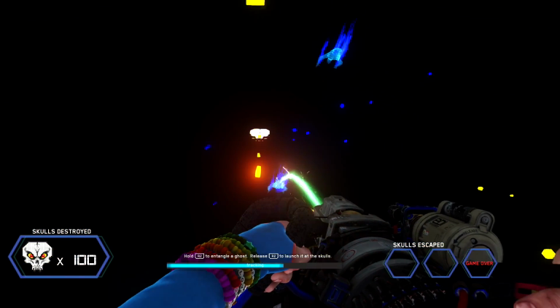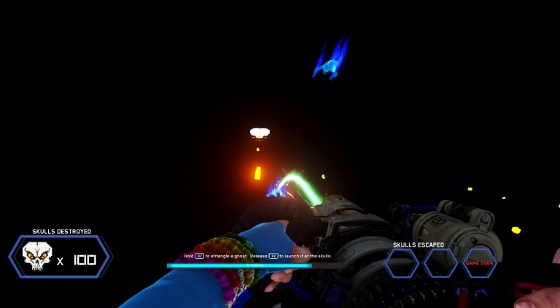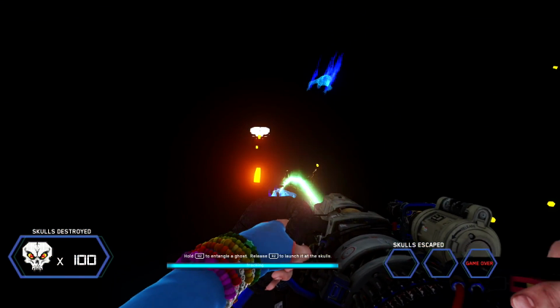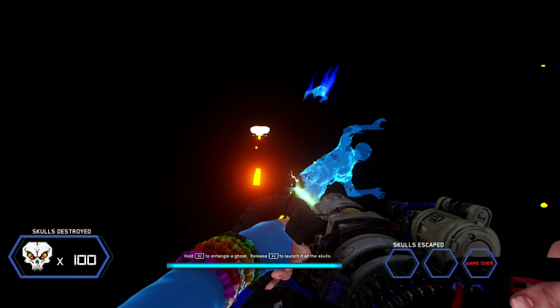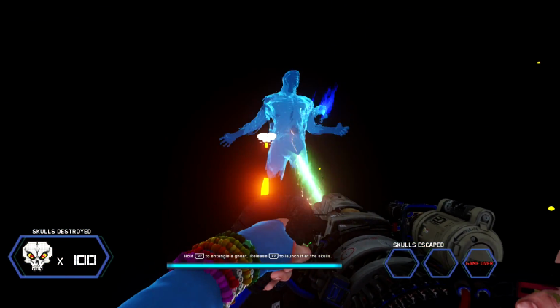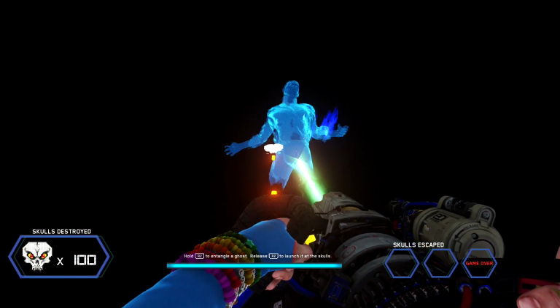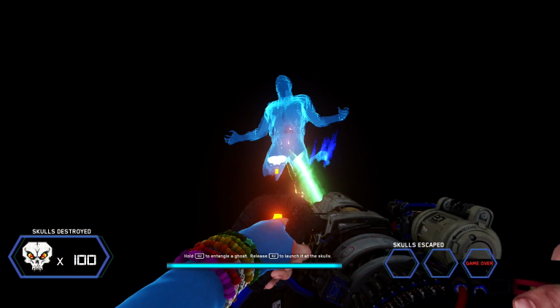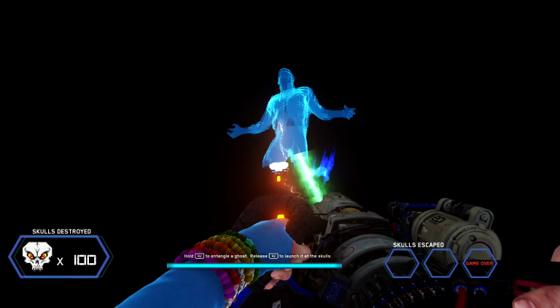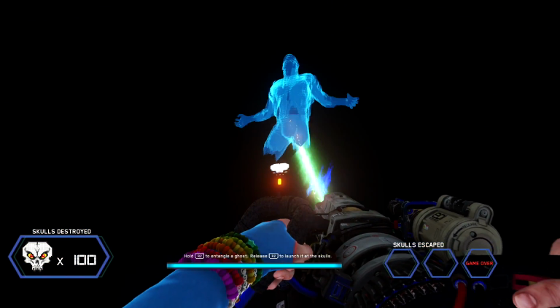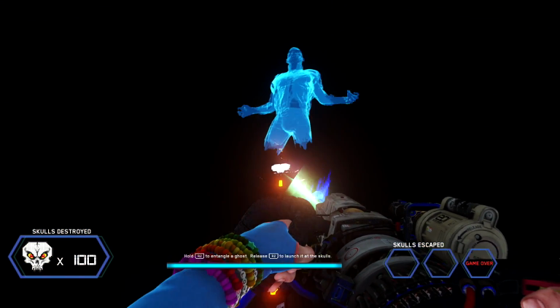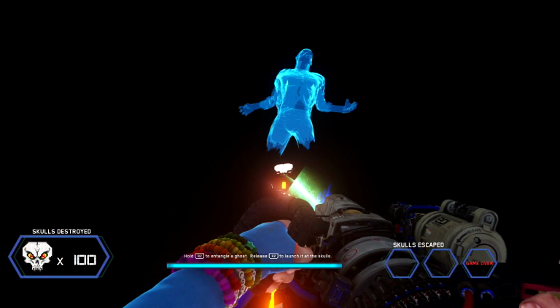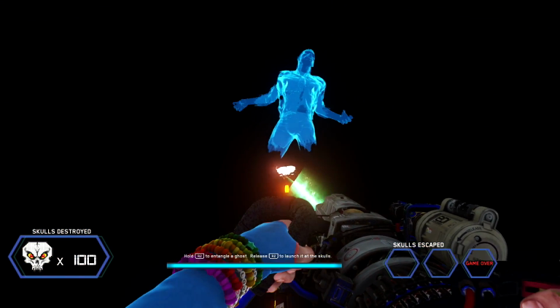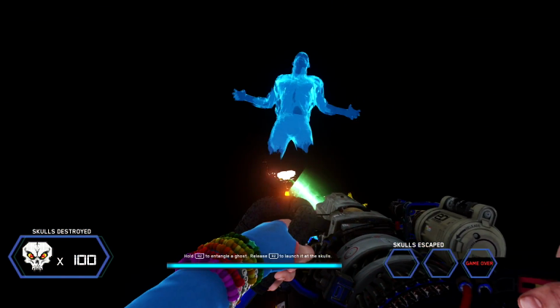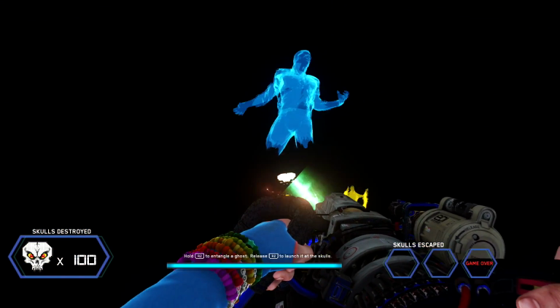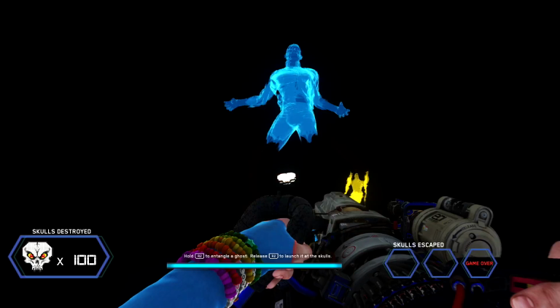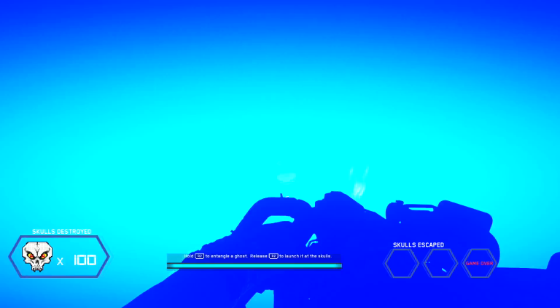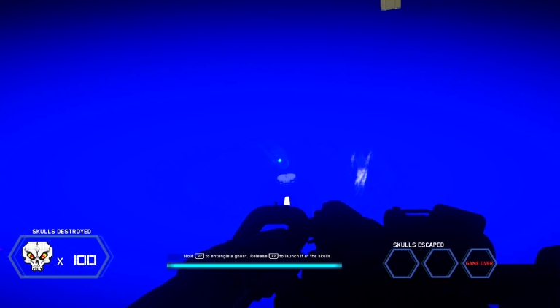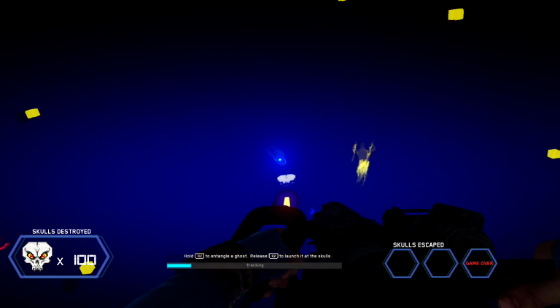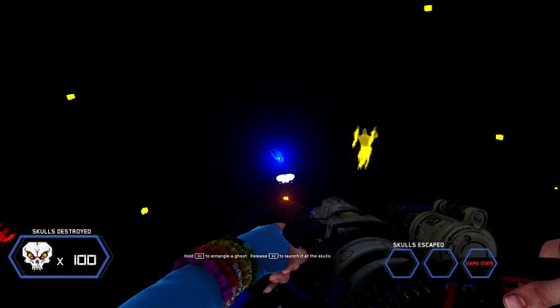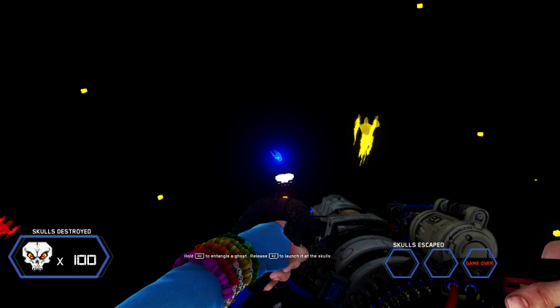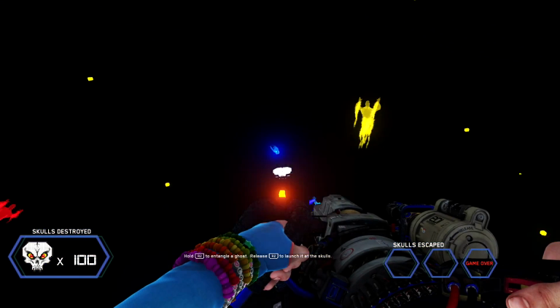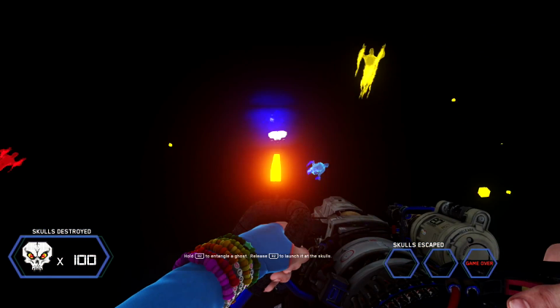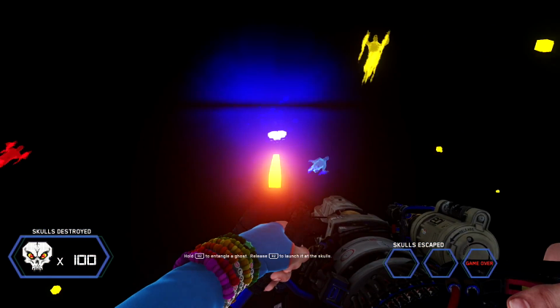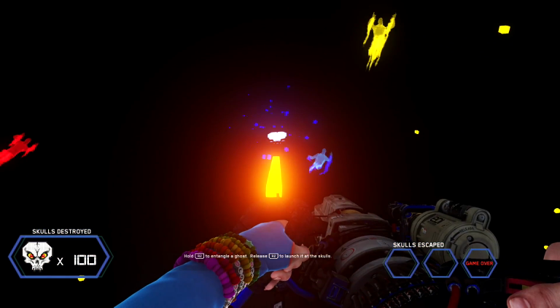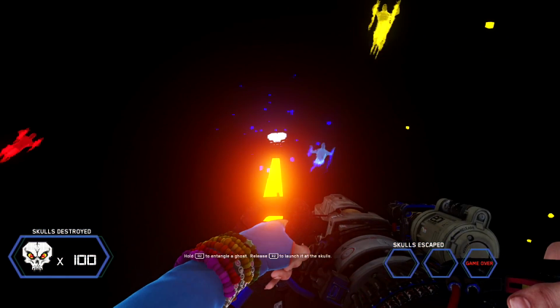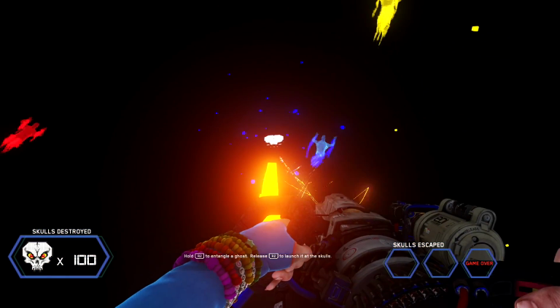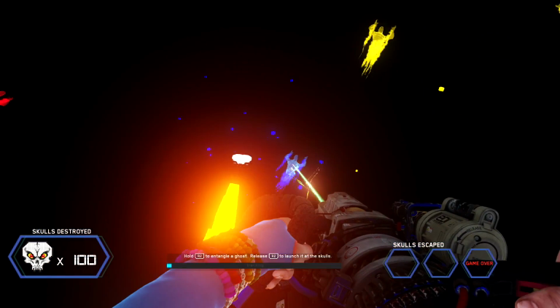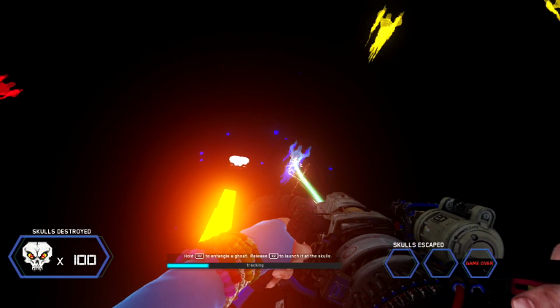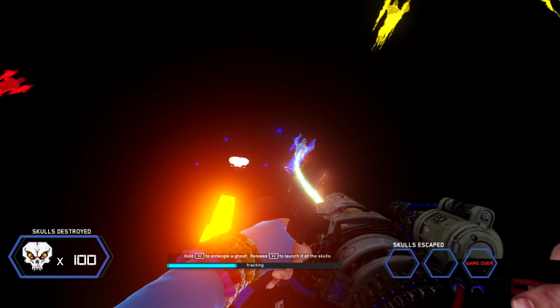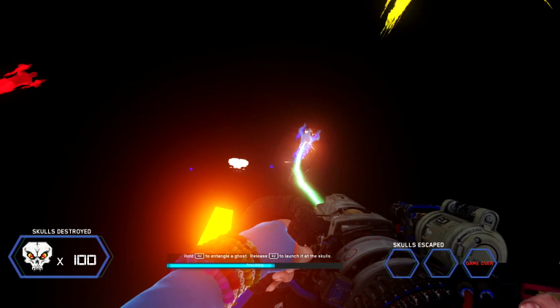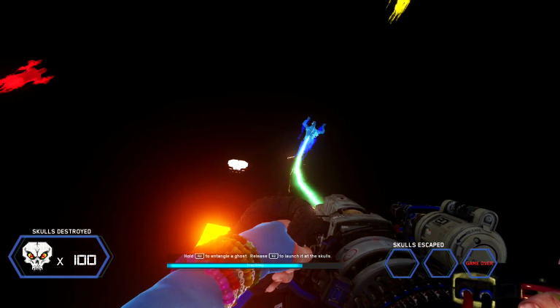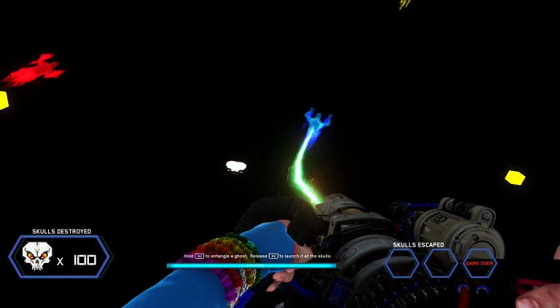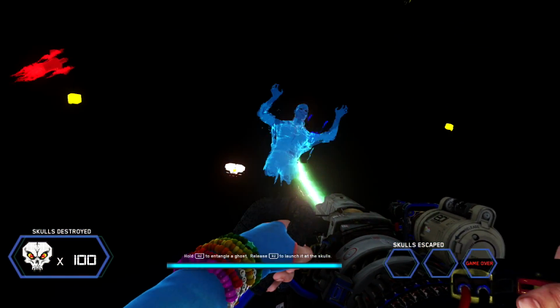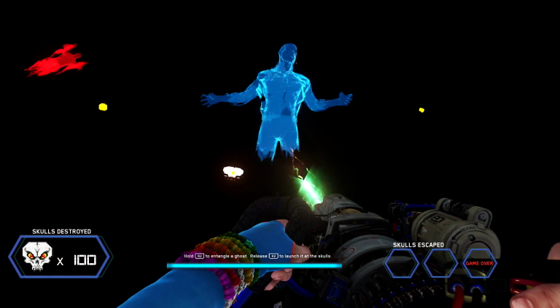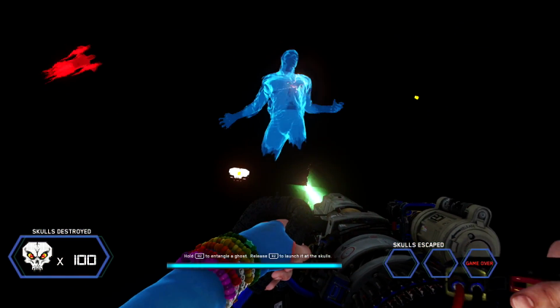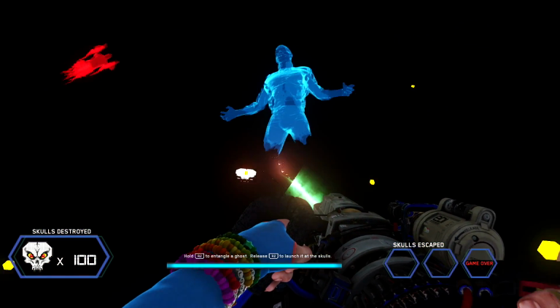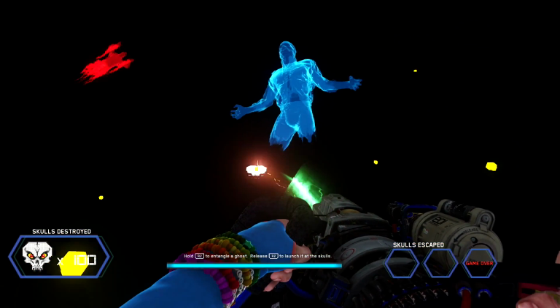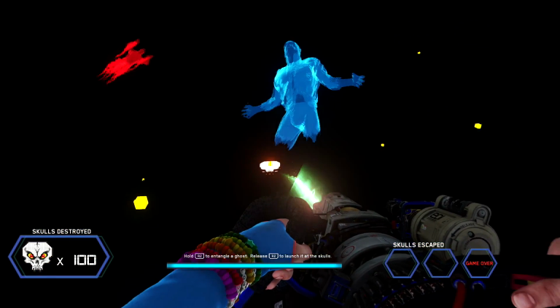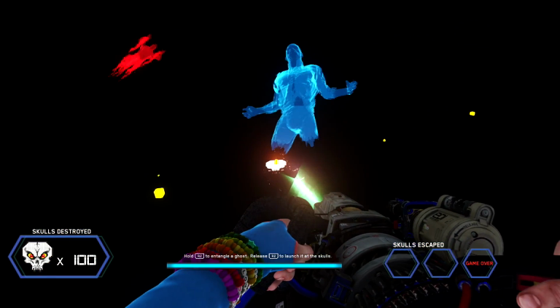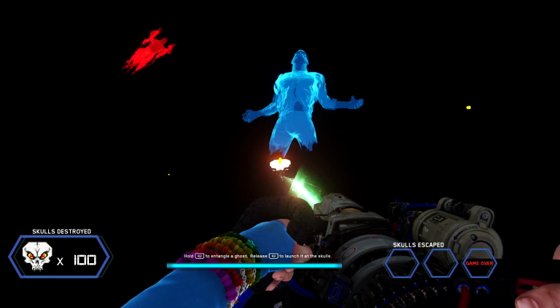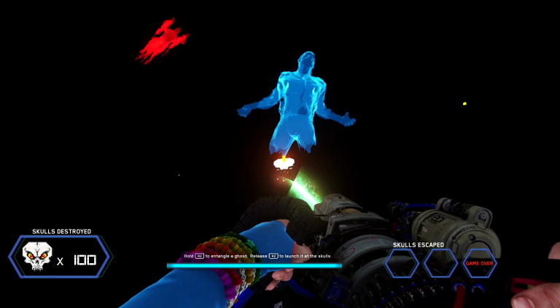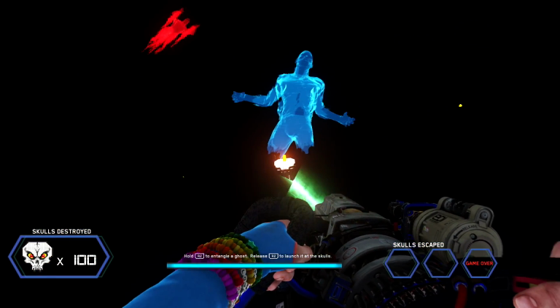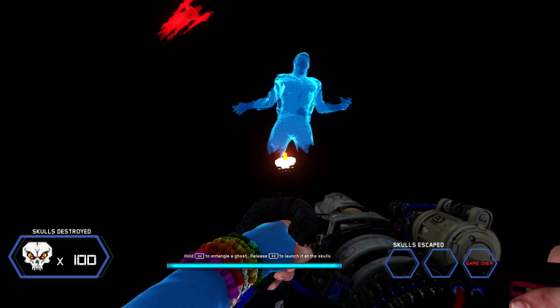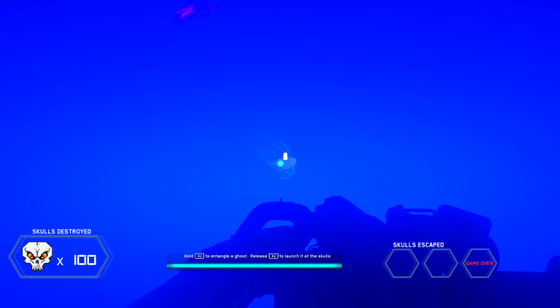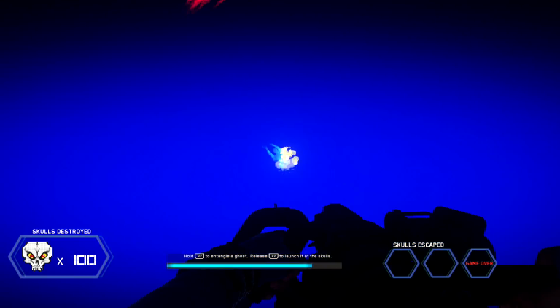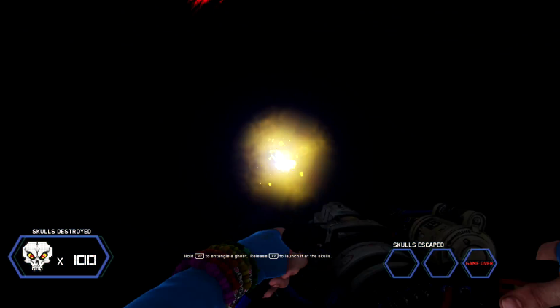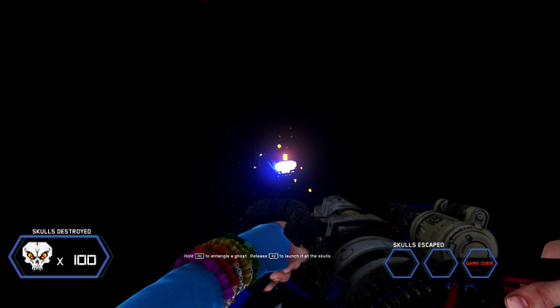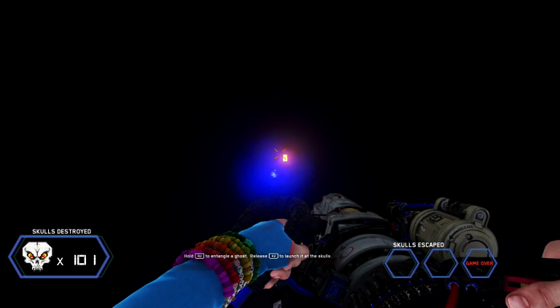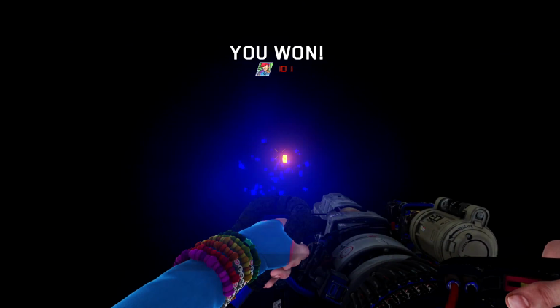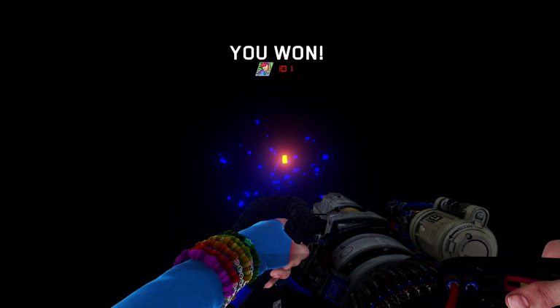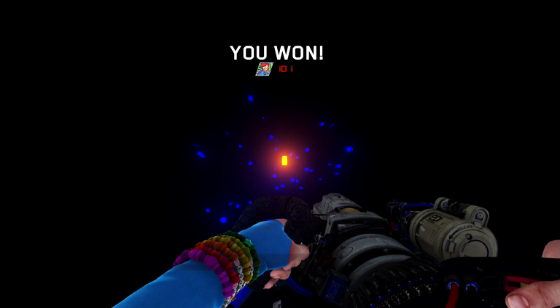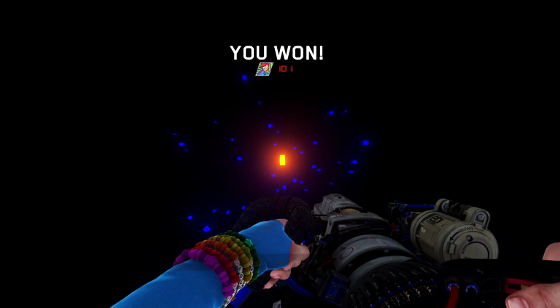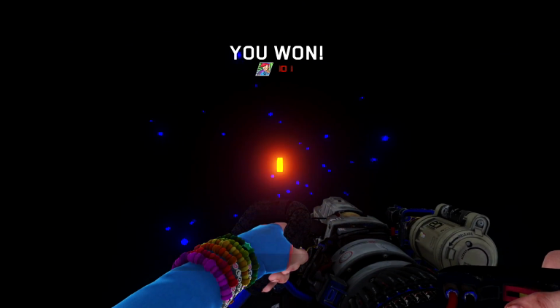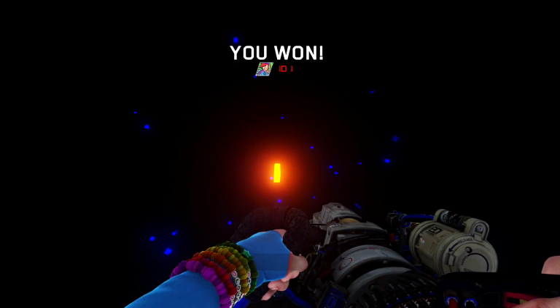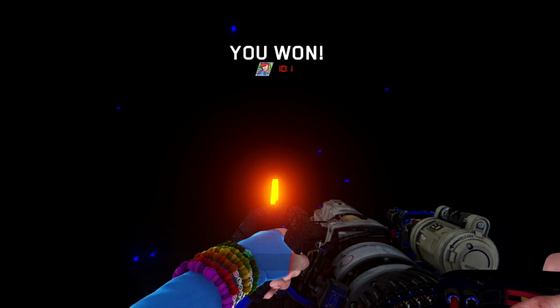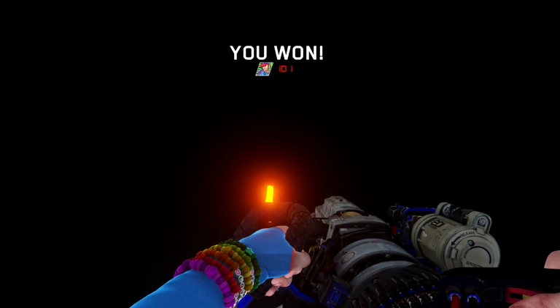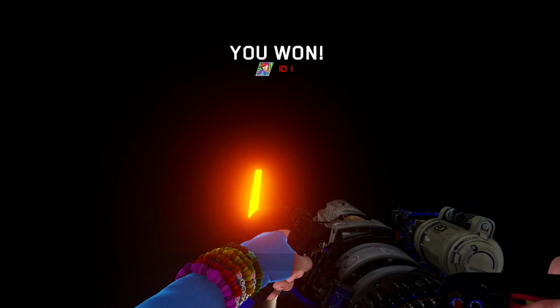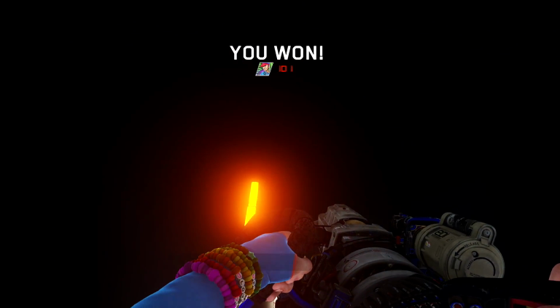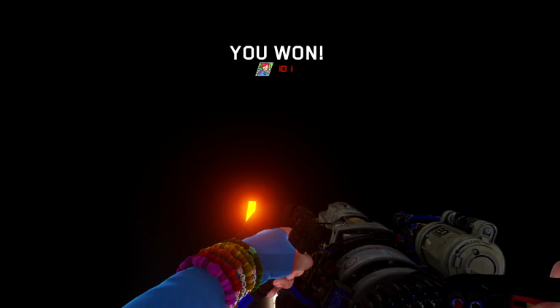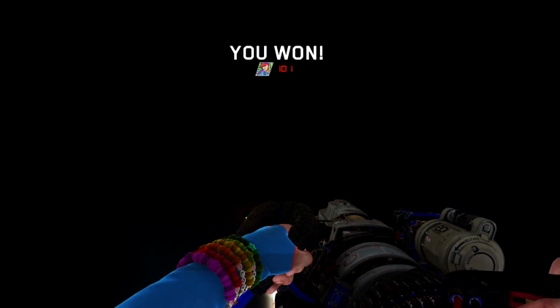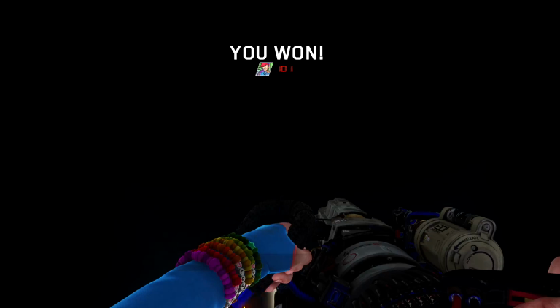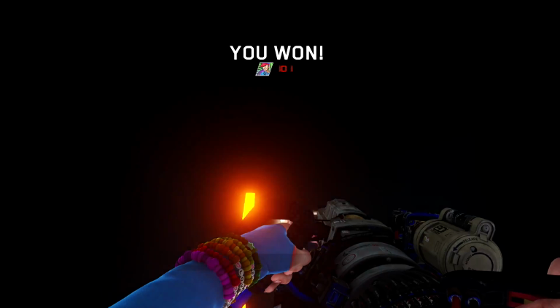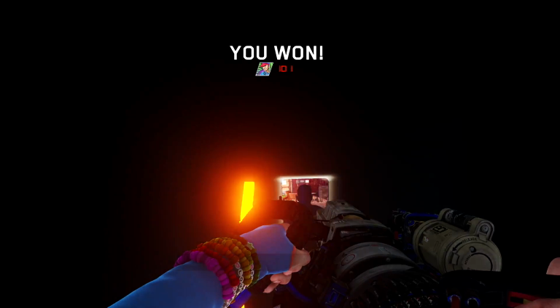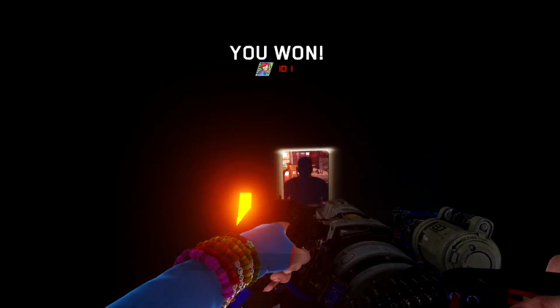Before you start any steps, the first thing you need to do is make sure the power is on, that way the Ghost 'N' Skulls machine is lit up. From there you want to start the first step.